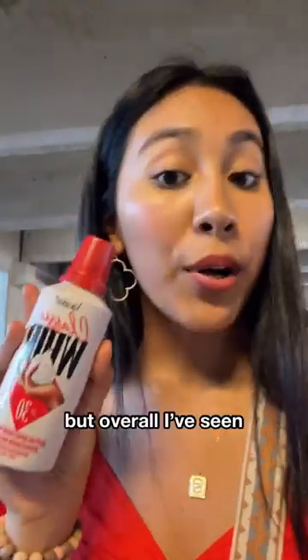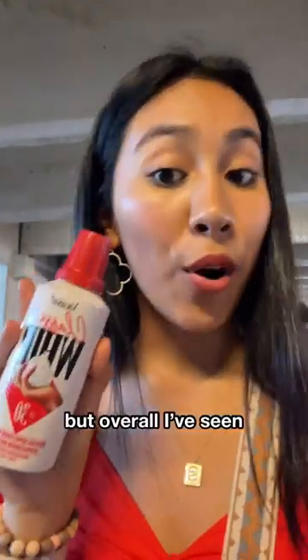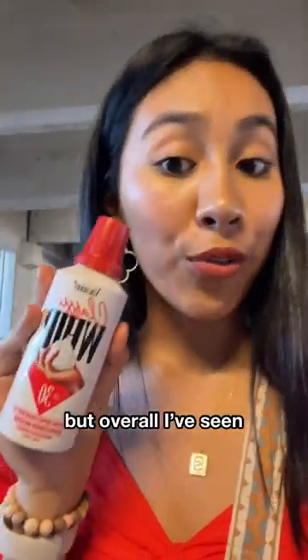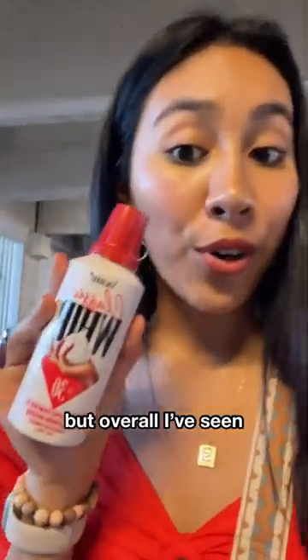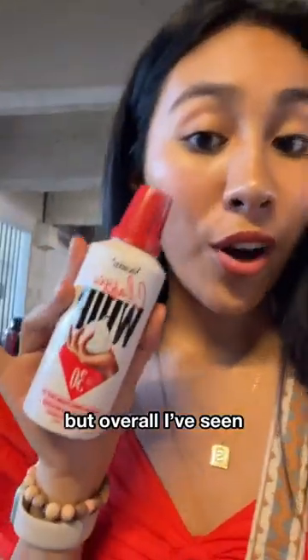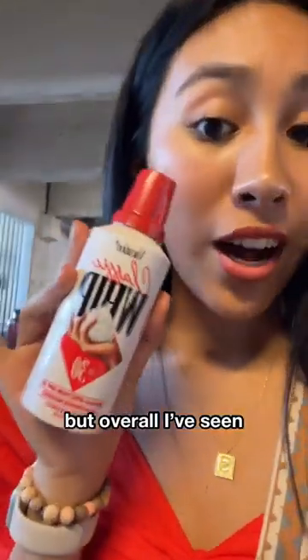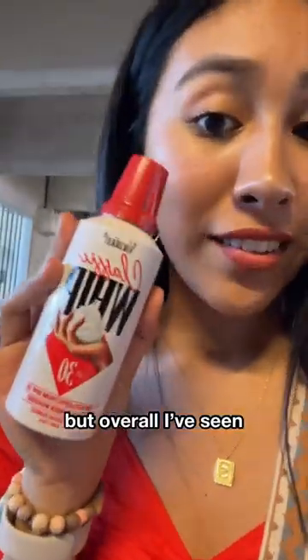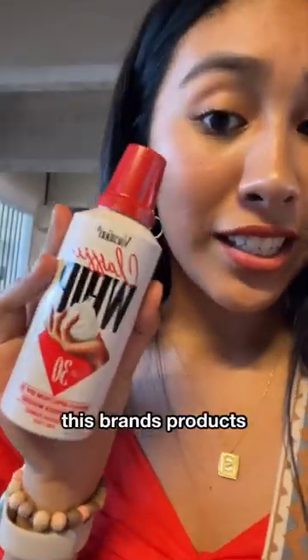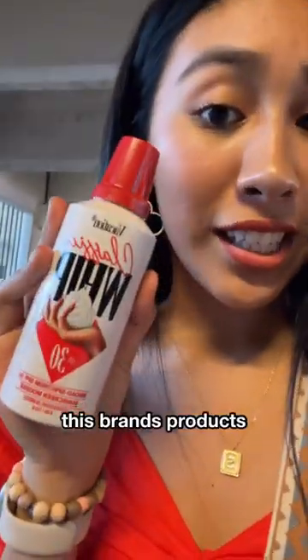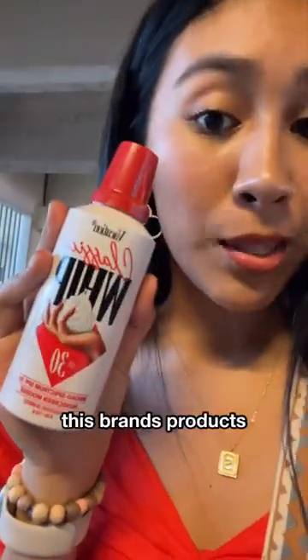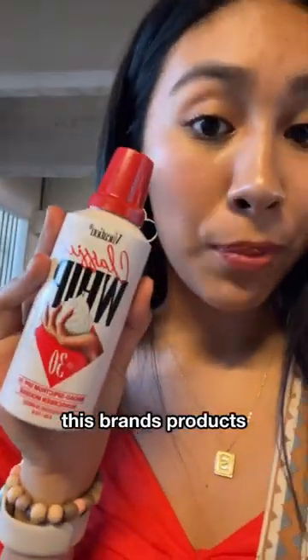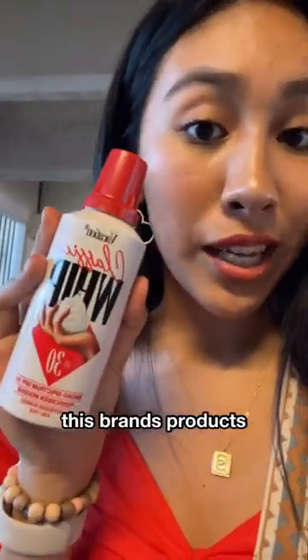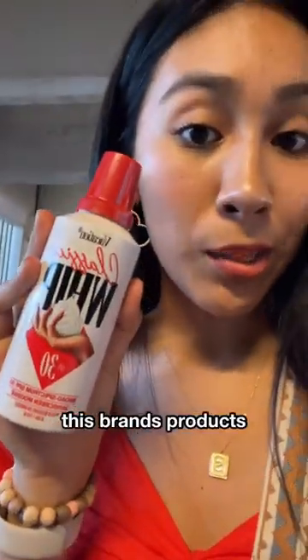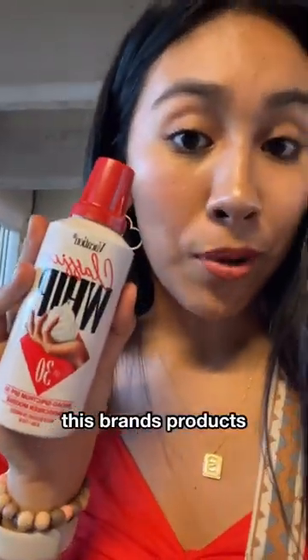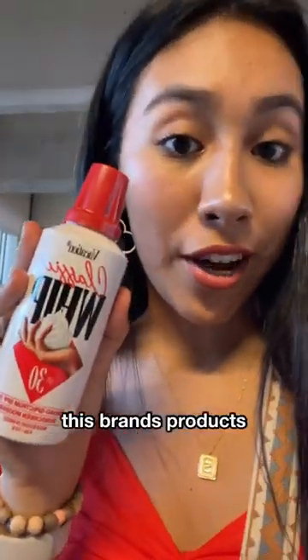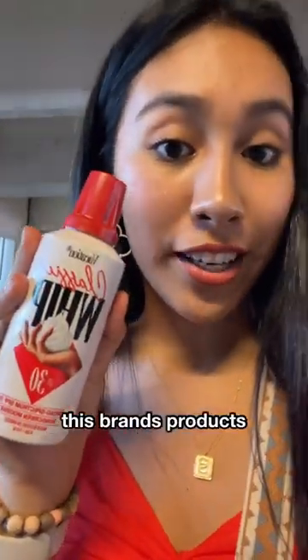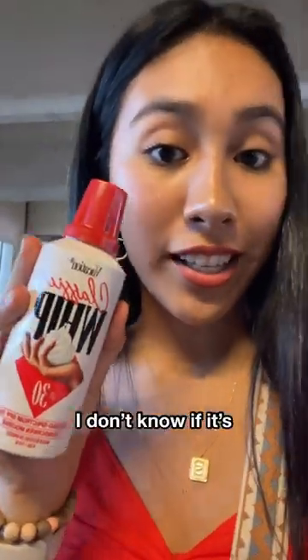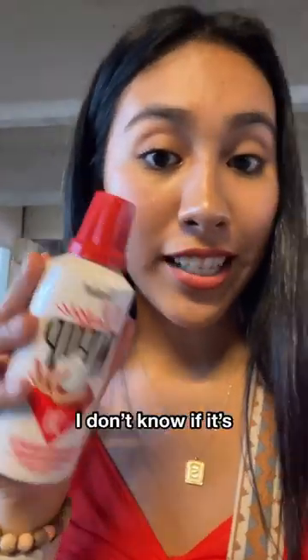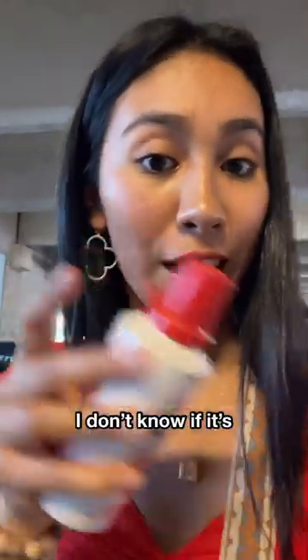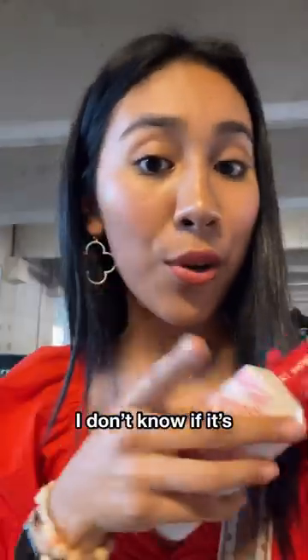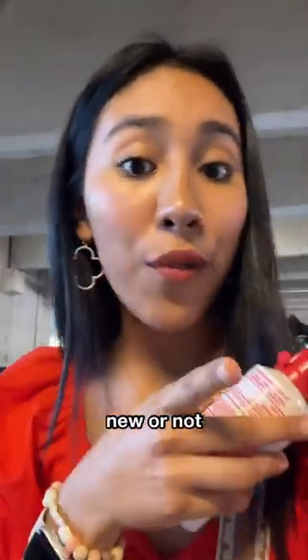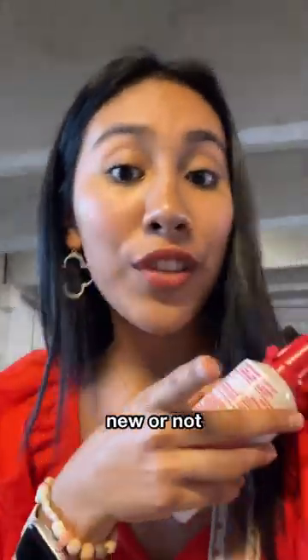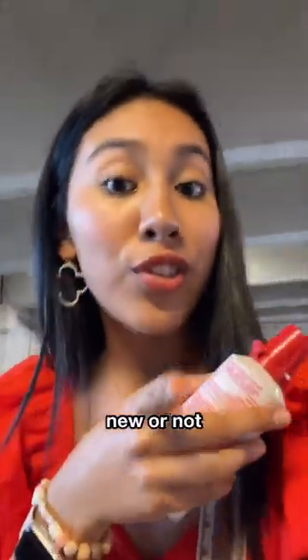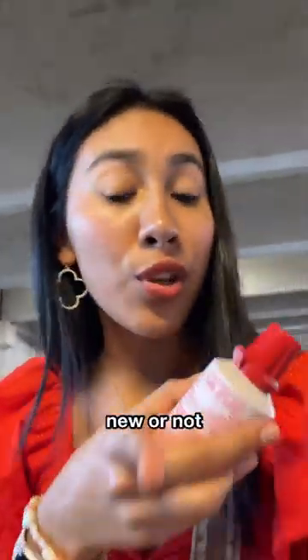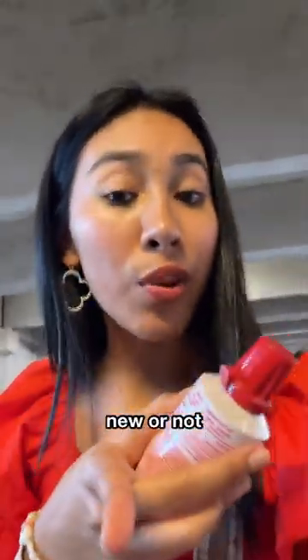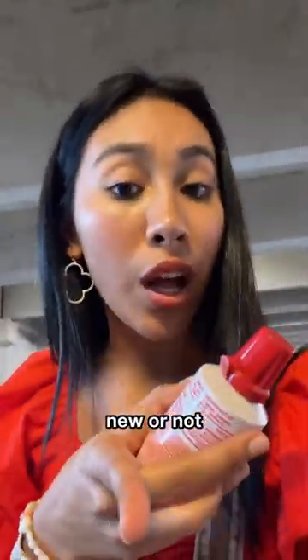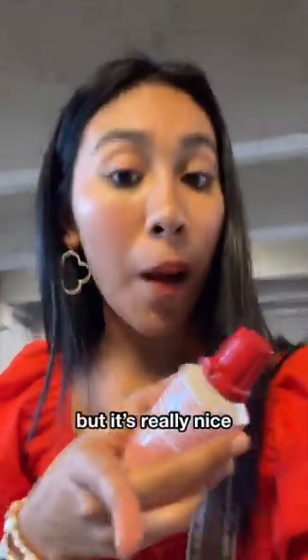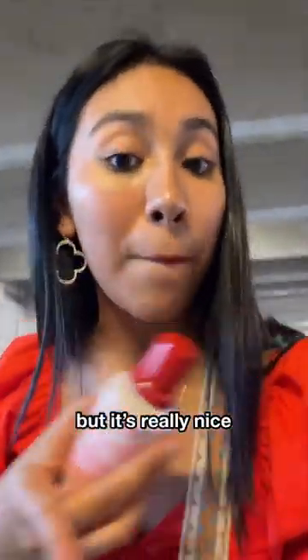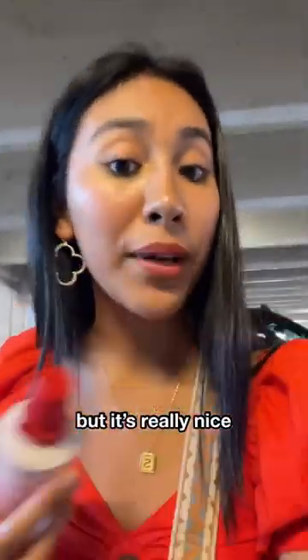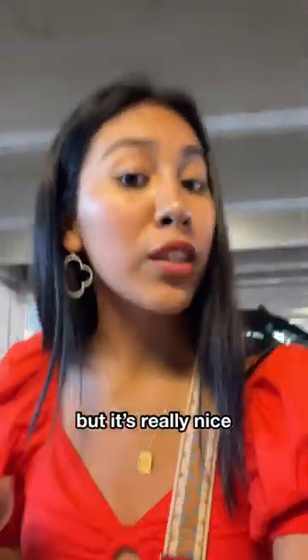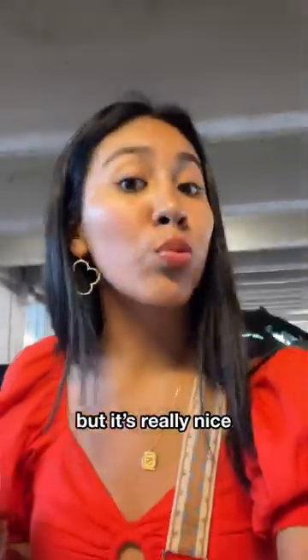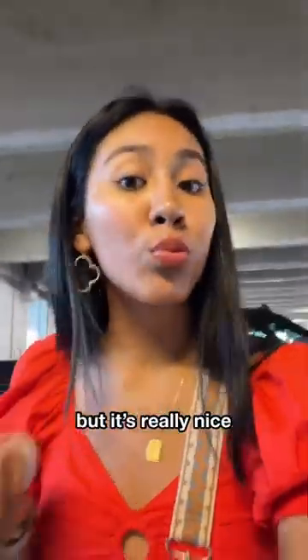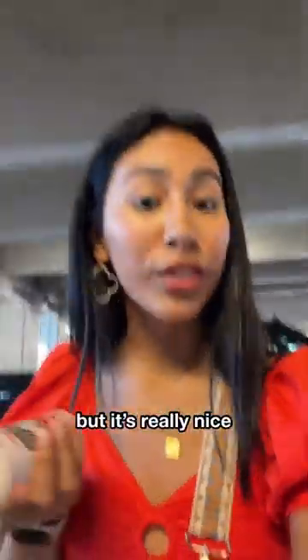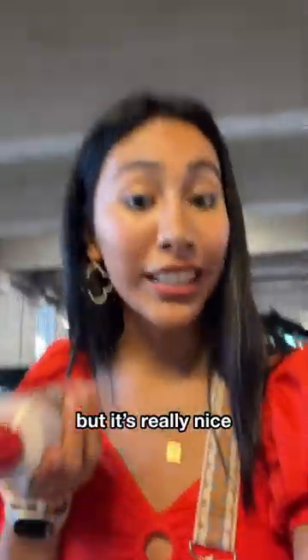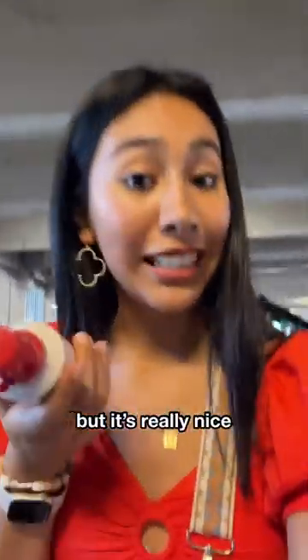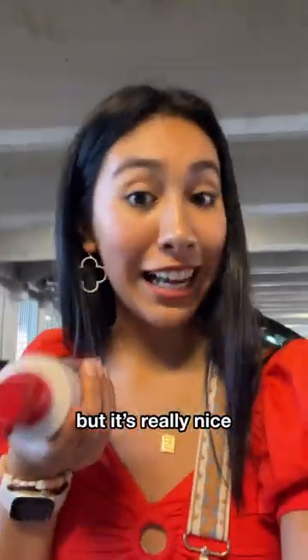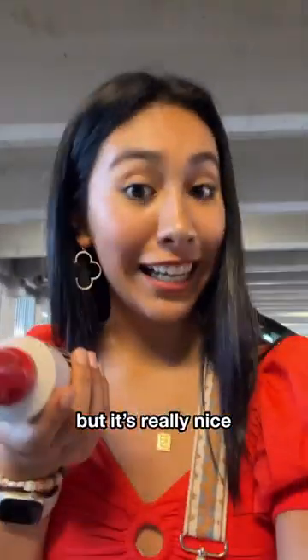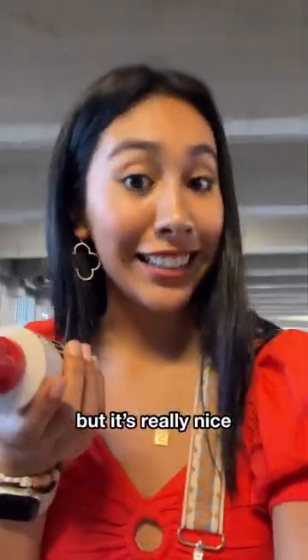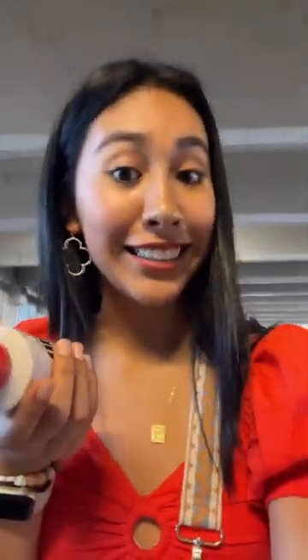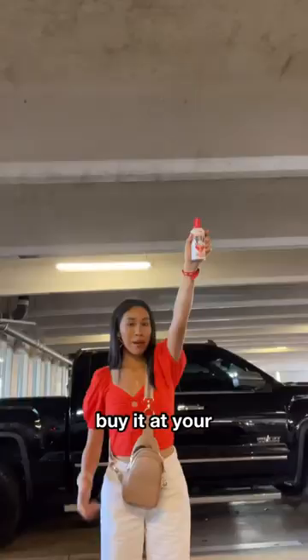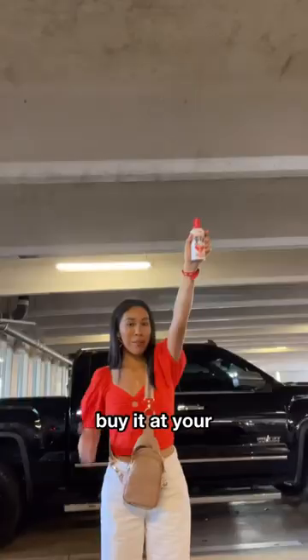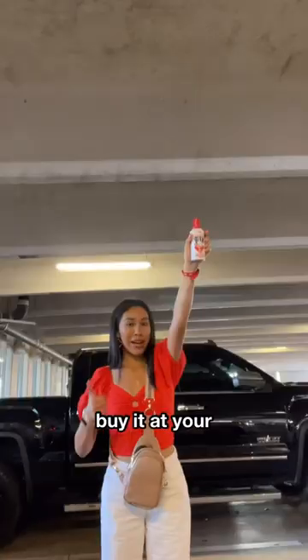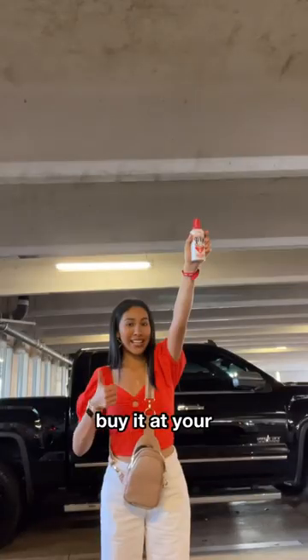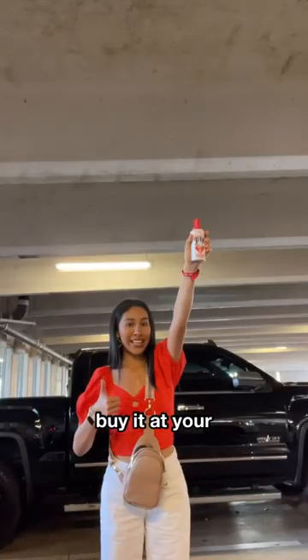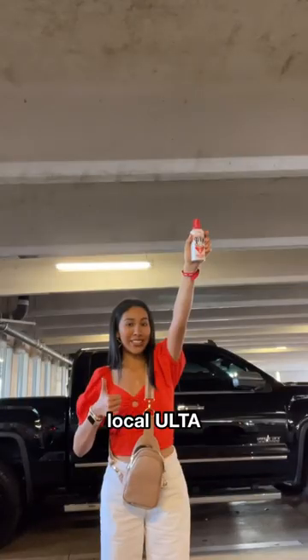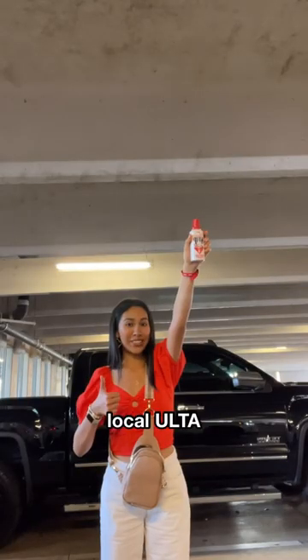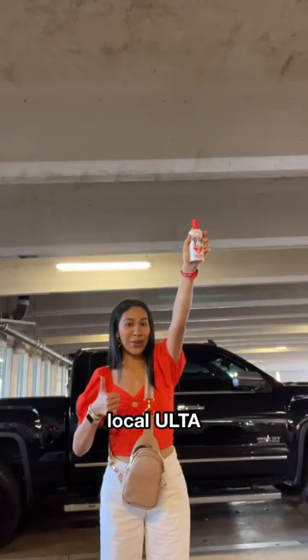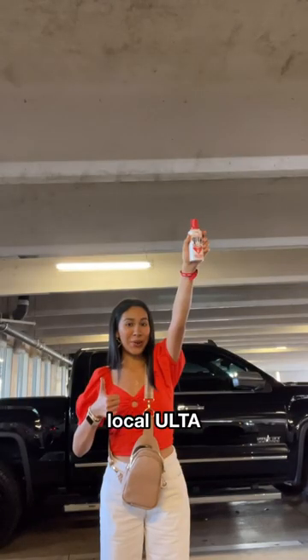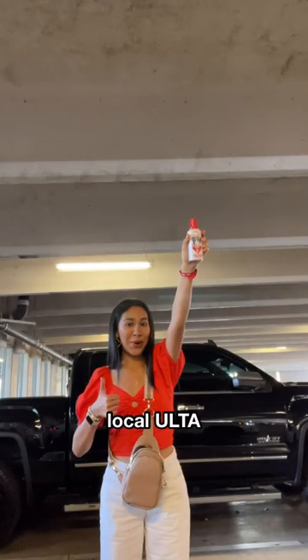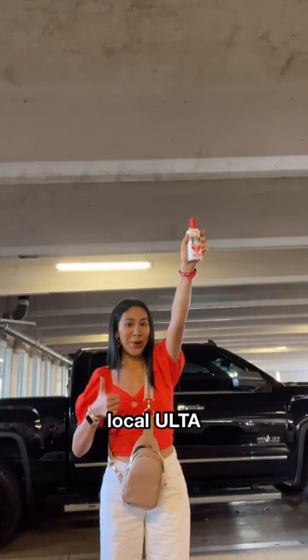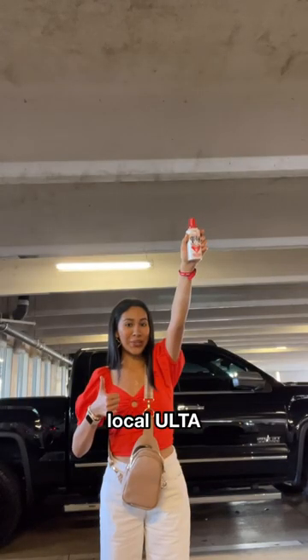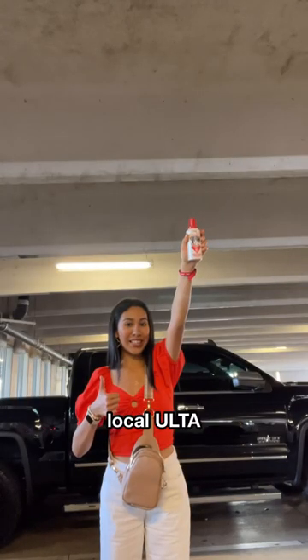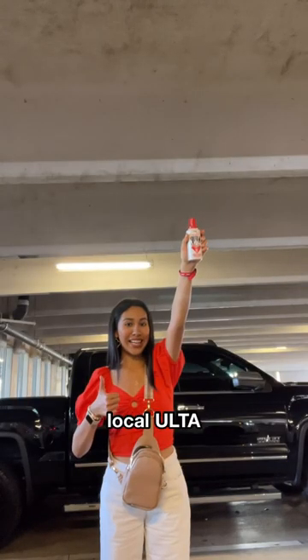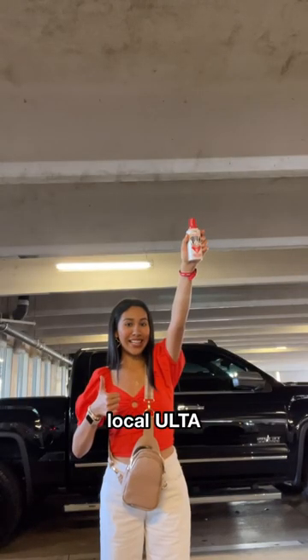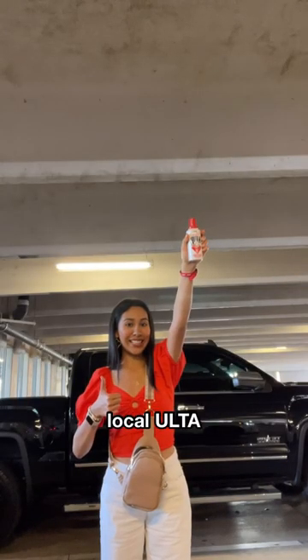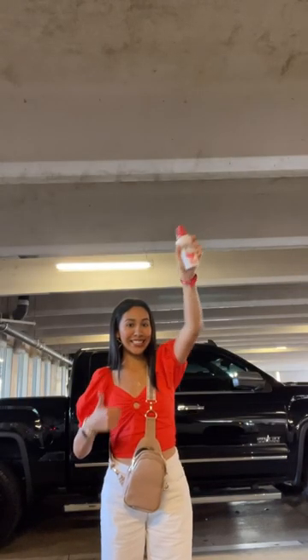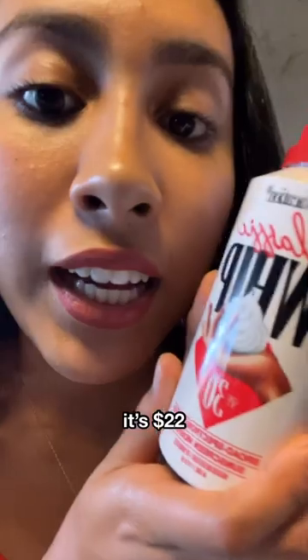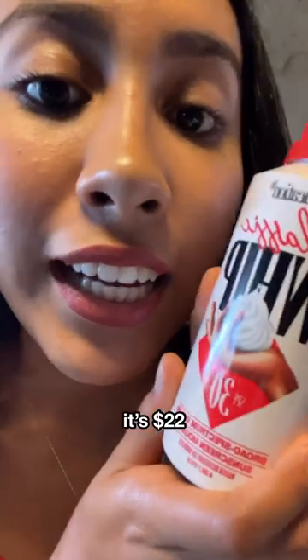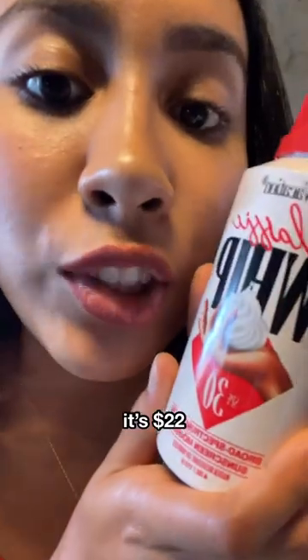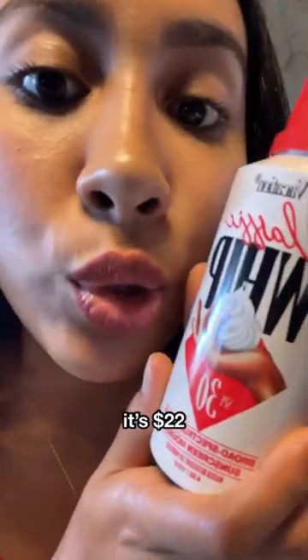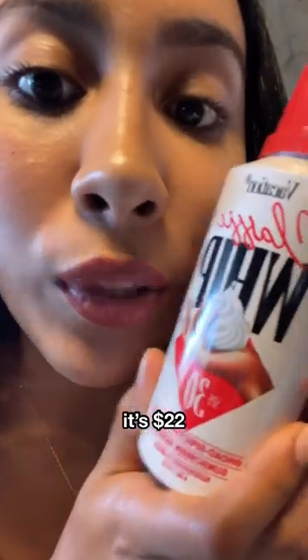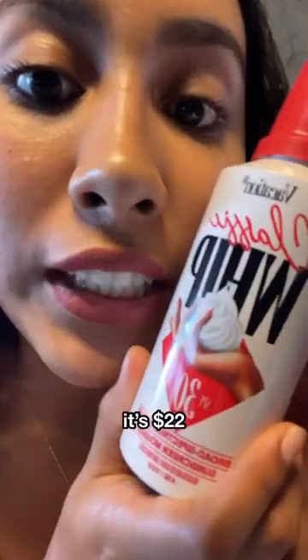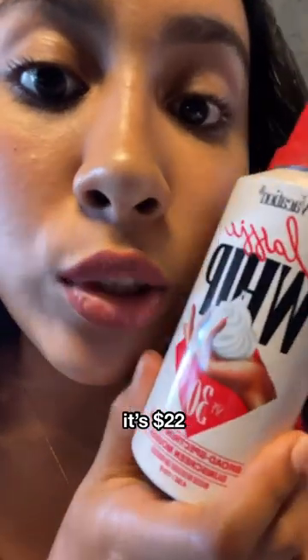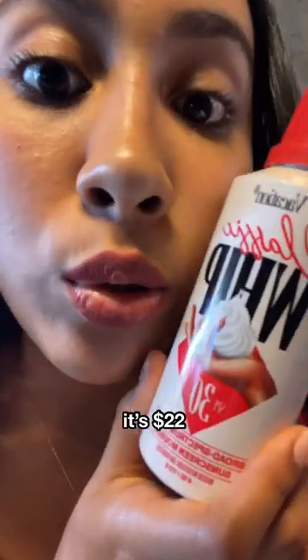But overall, I've seen this brand's products. I don't know if it's new or not, but it's really nice. Buy it at your local Ulta. It's $22.